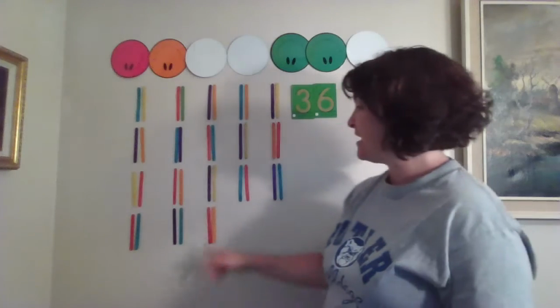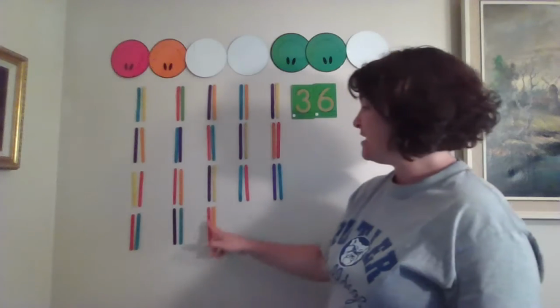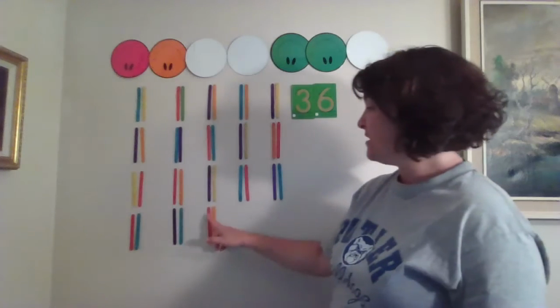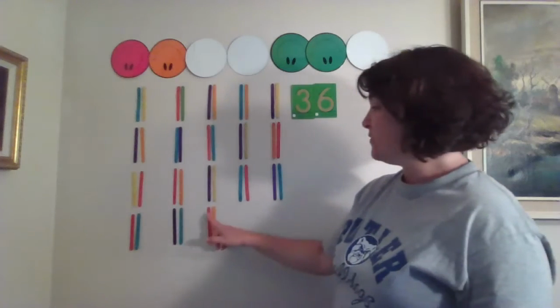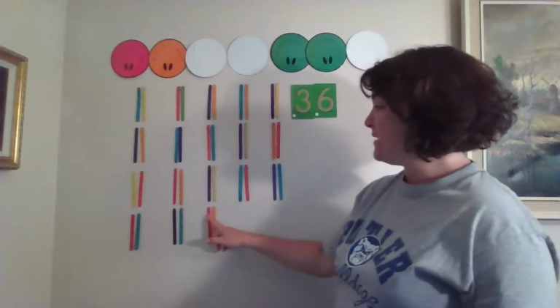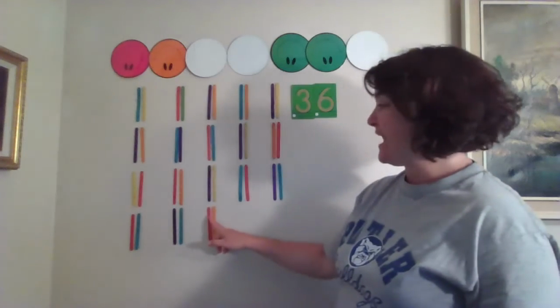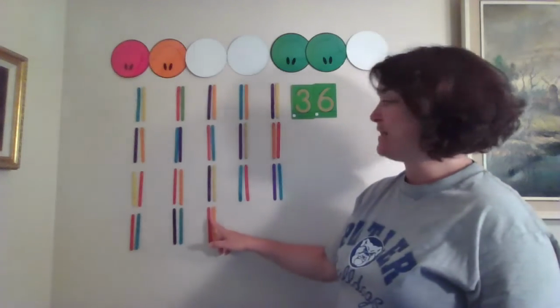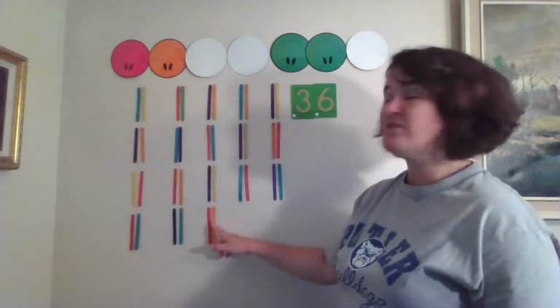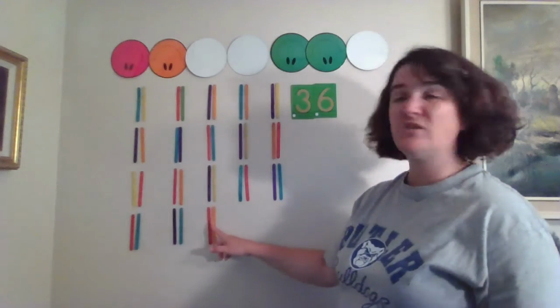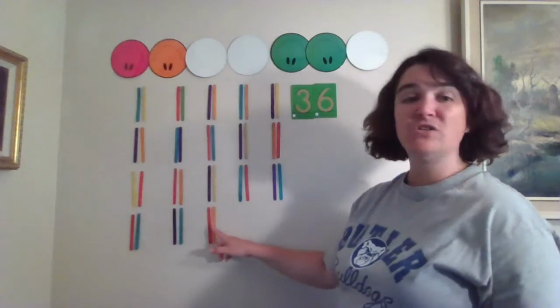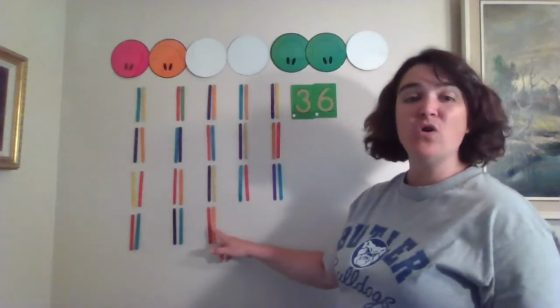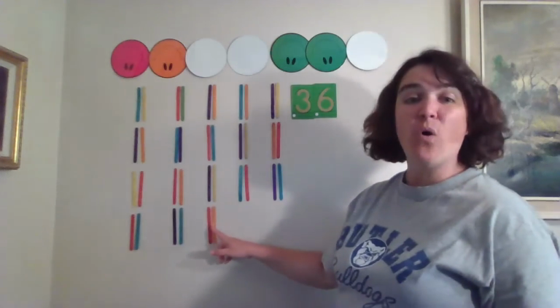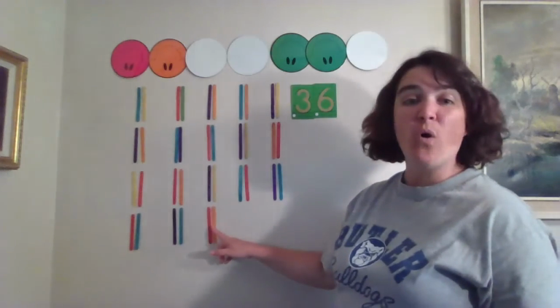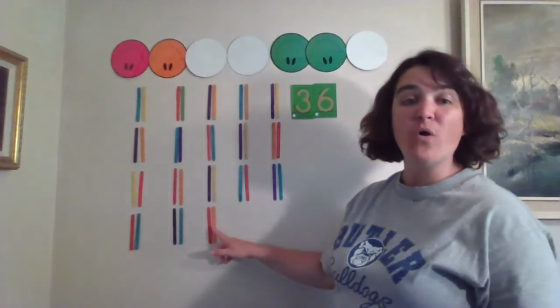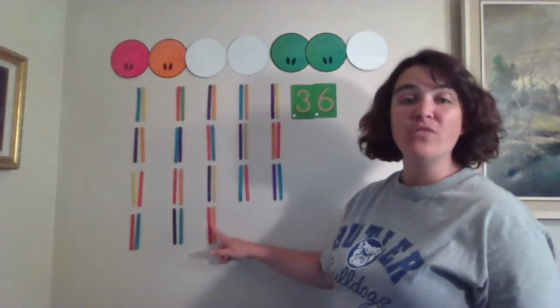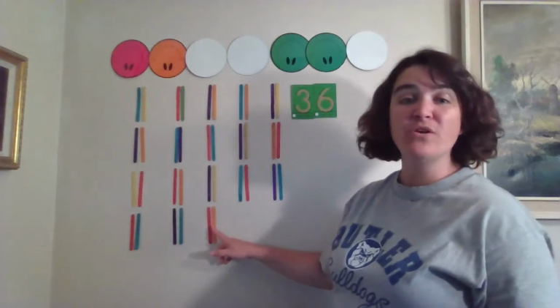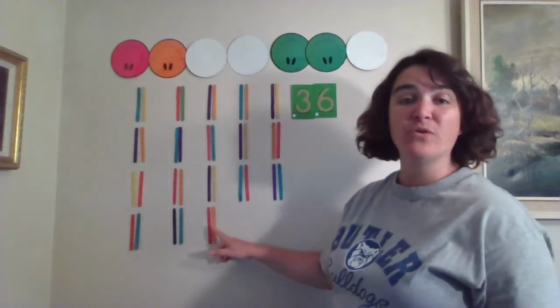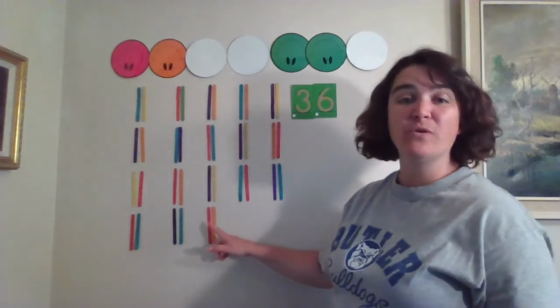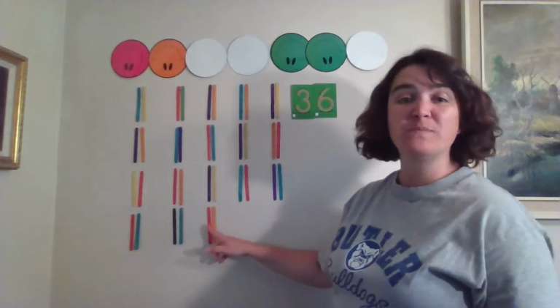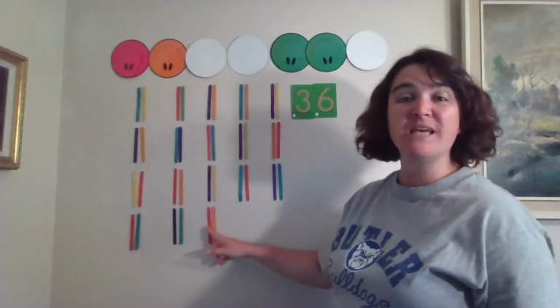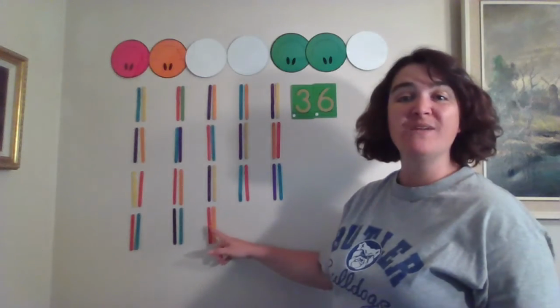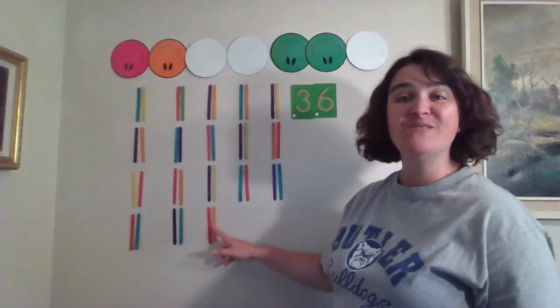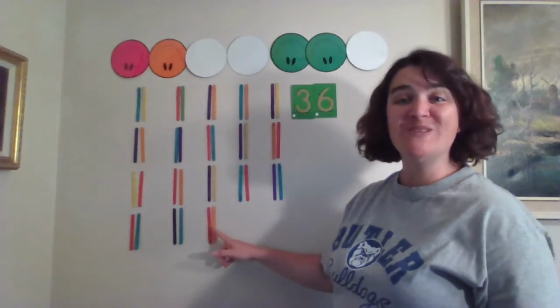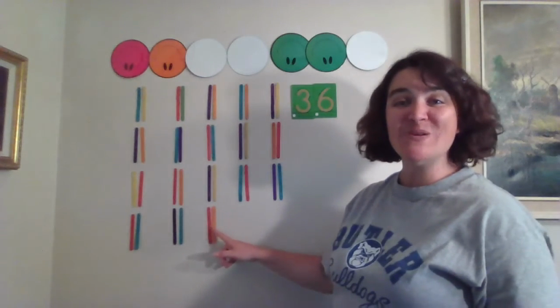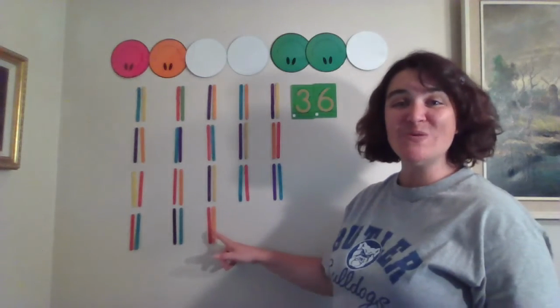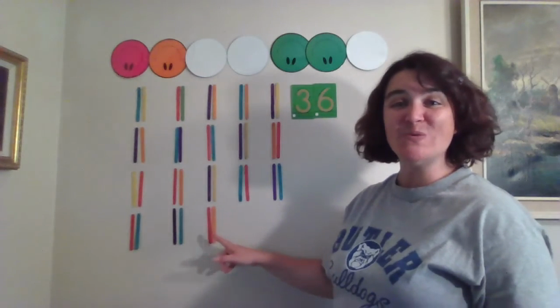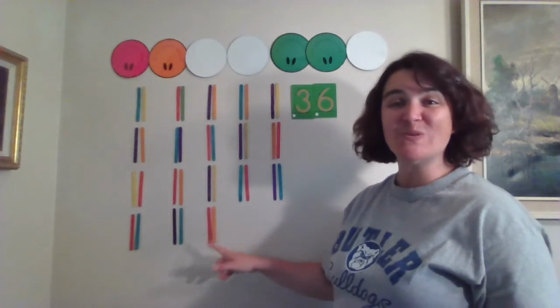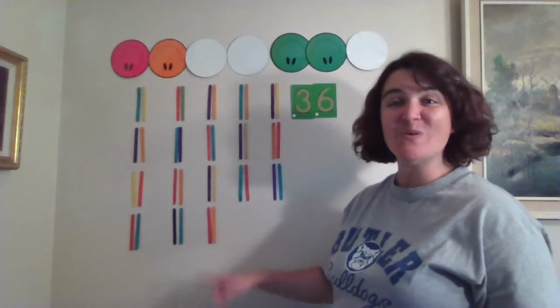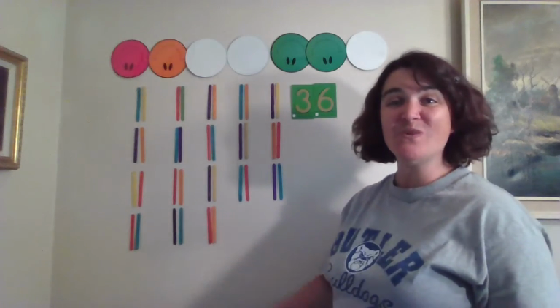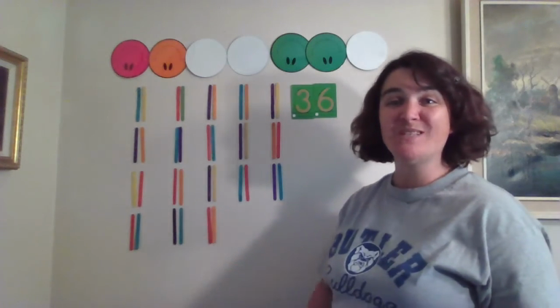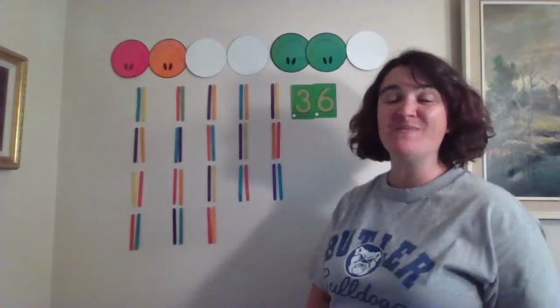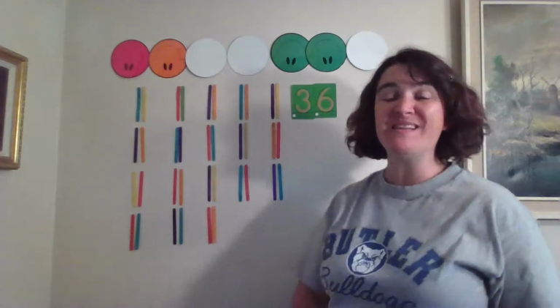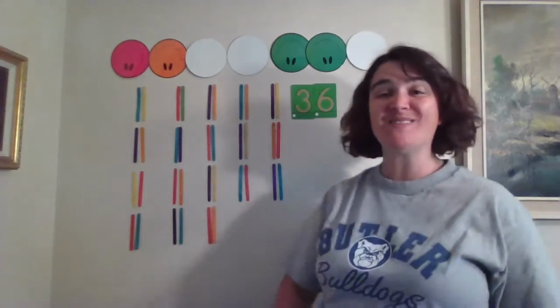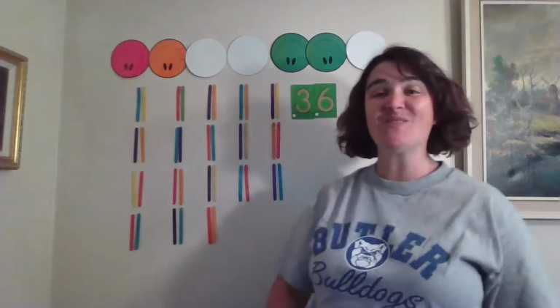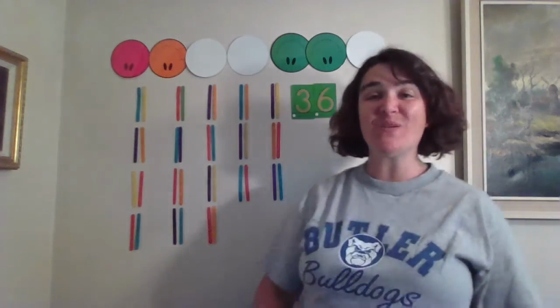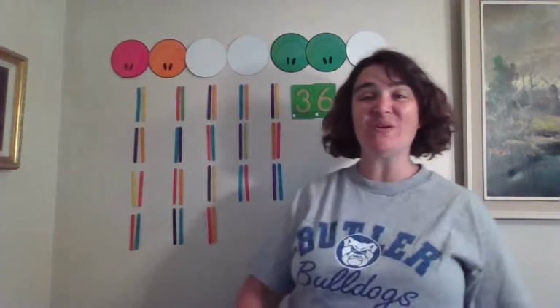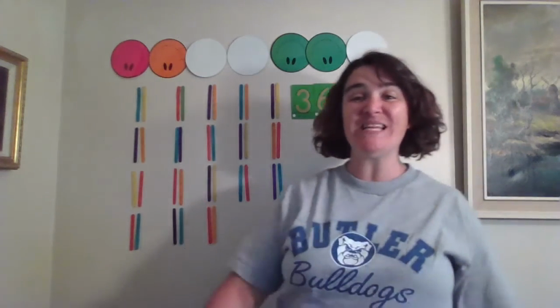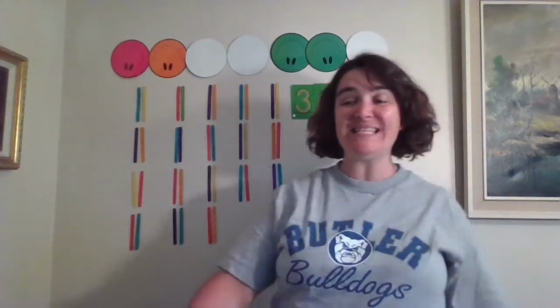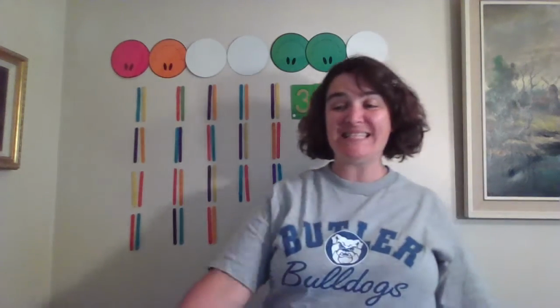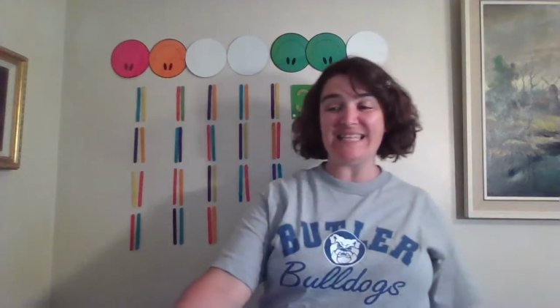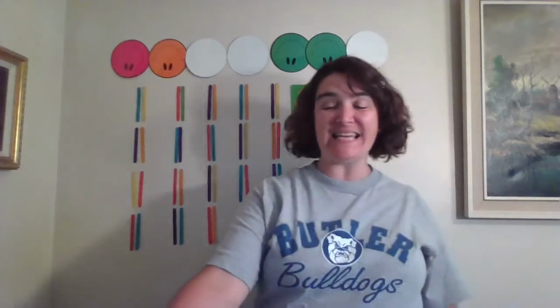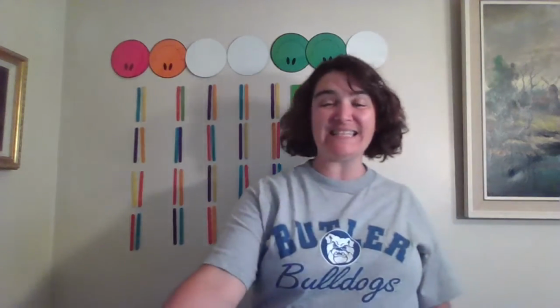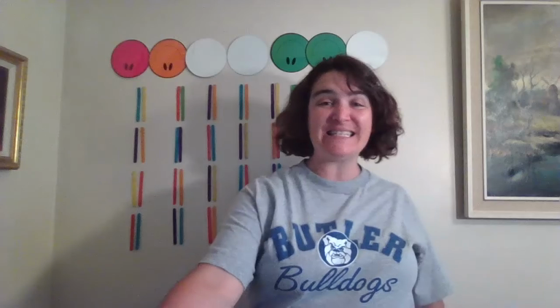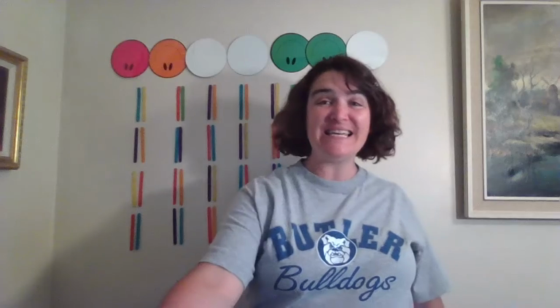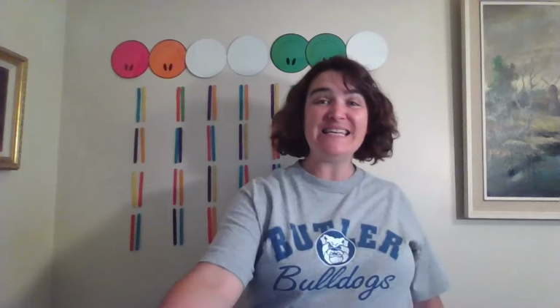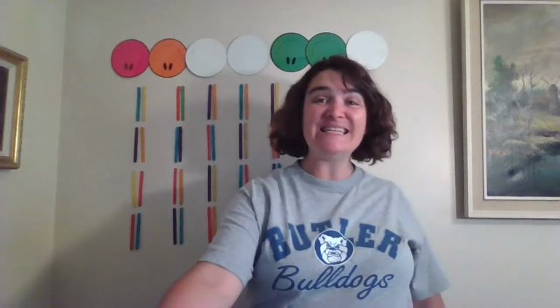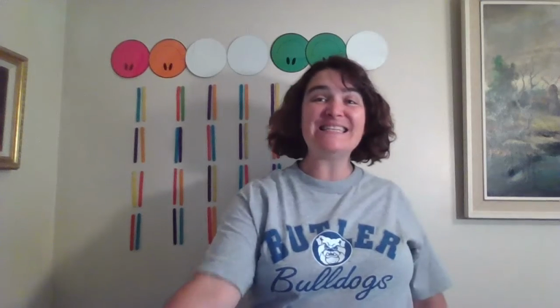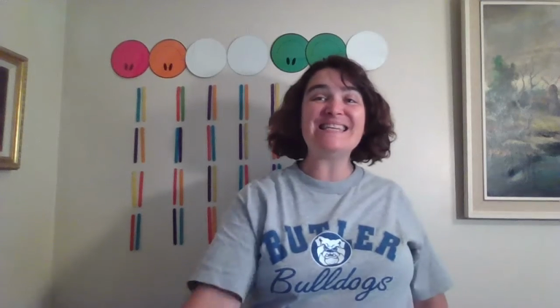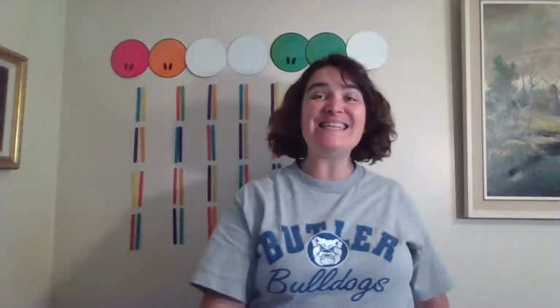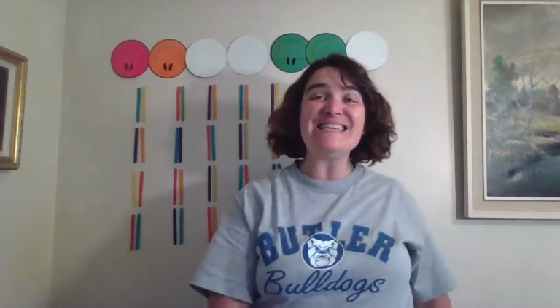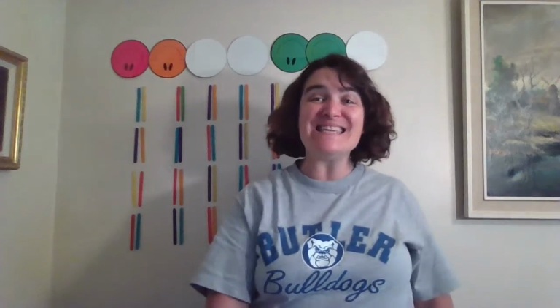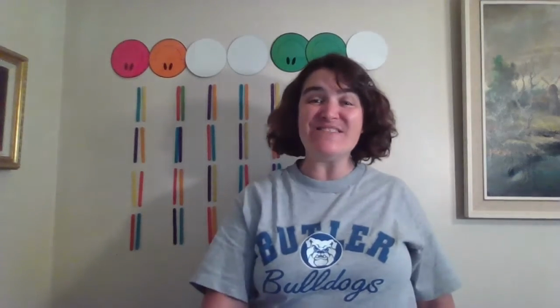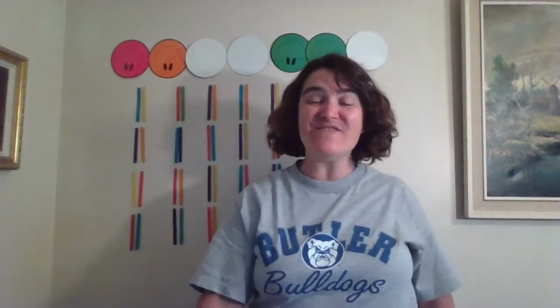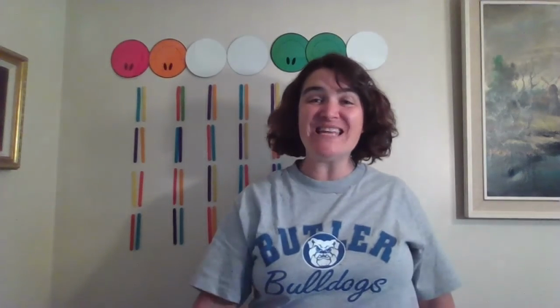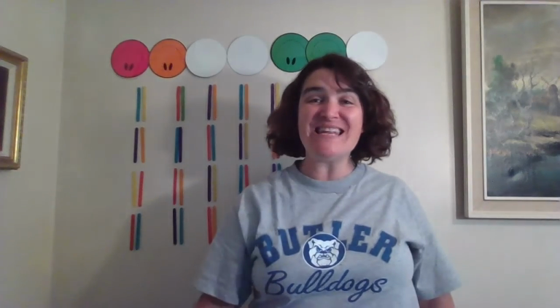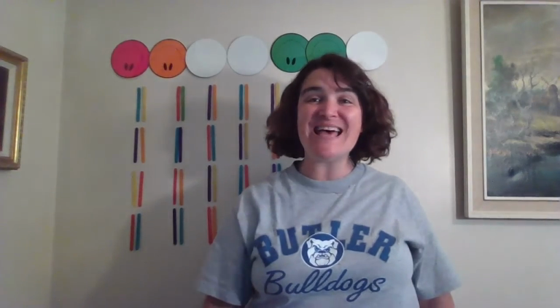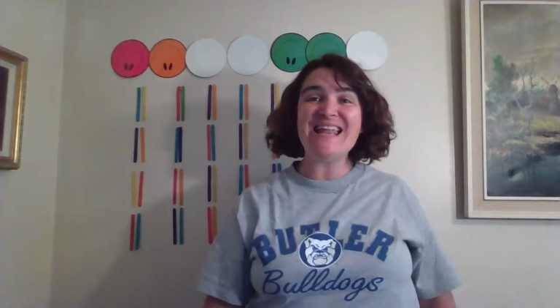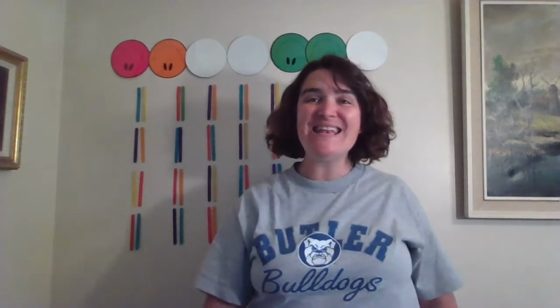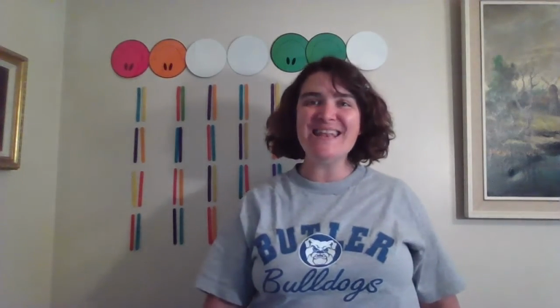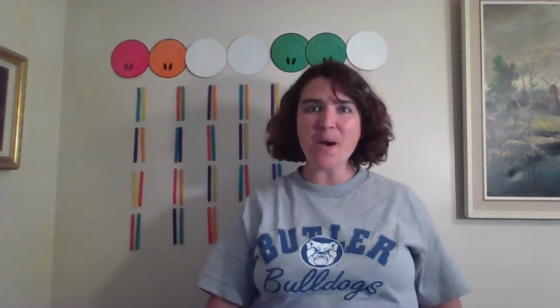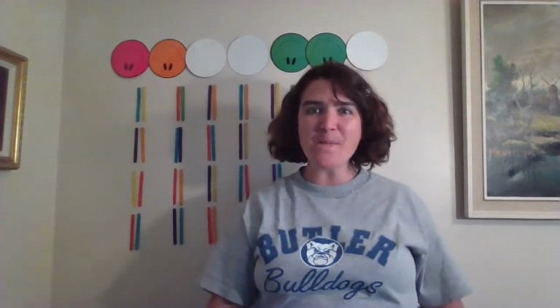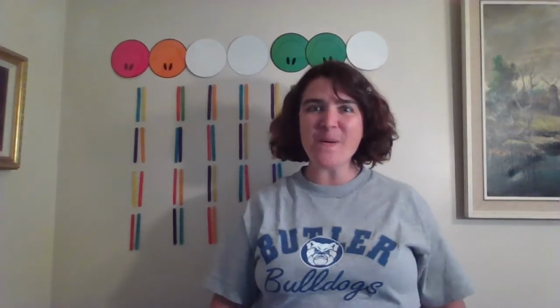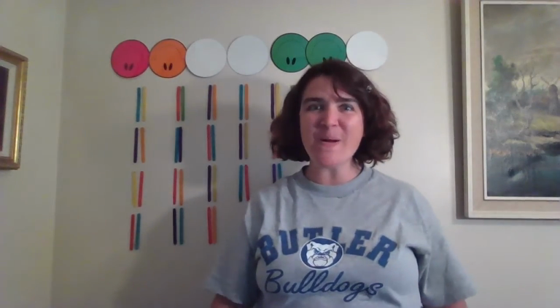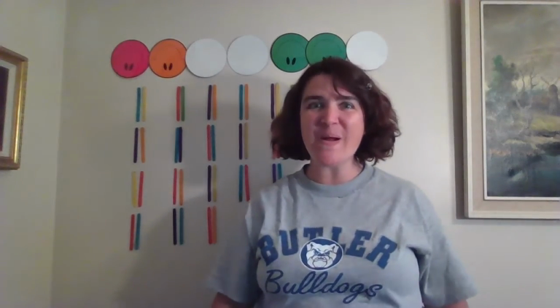We have all the groups of twos, which means 36 is an even number.